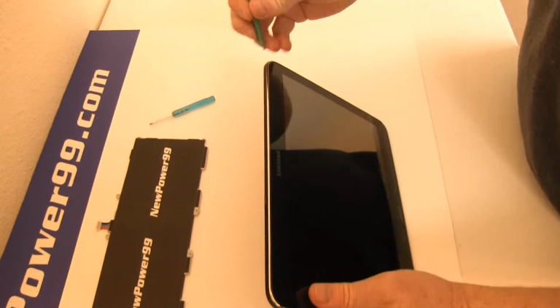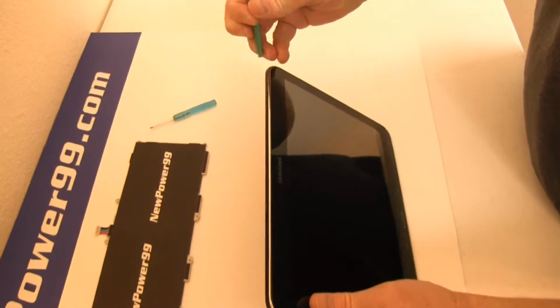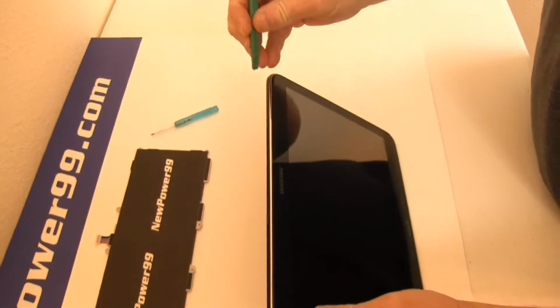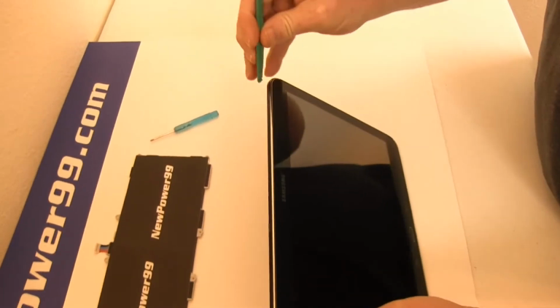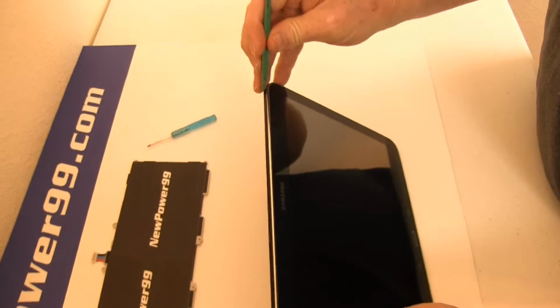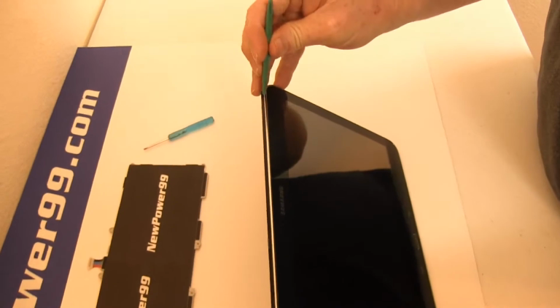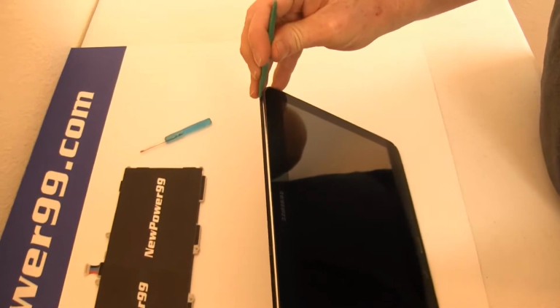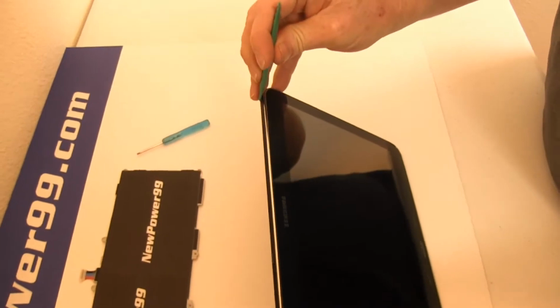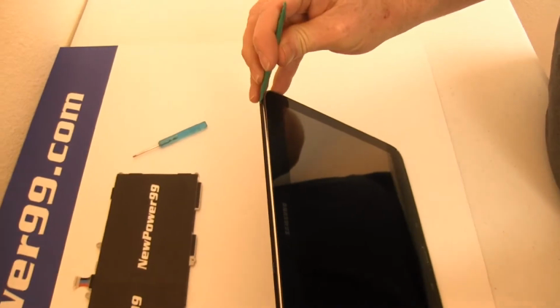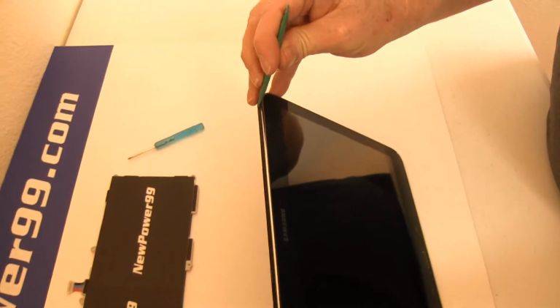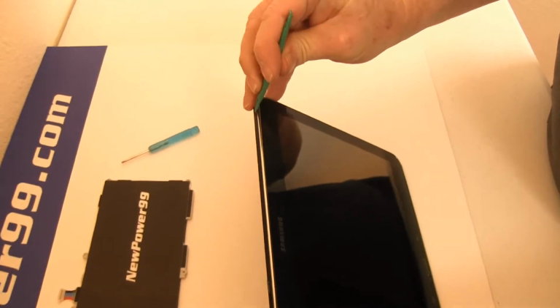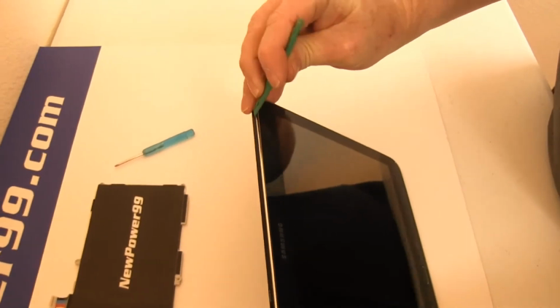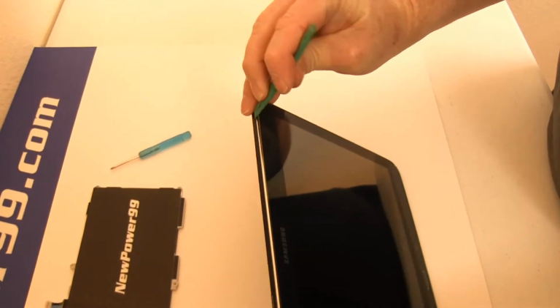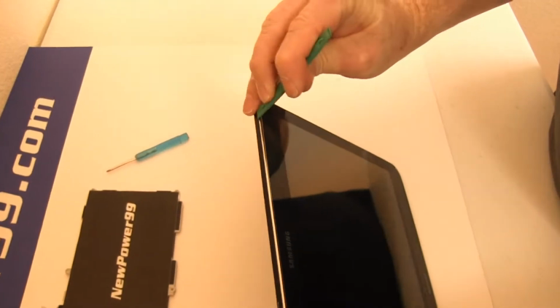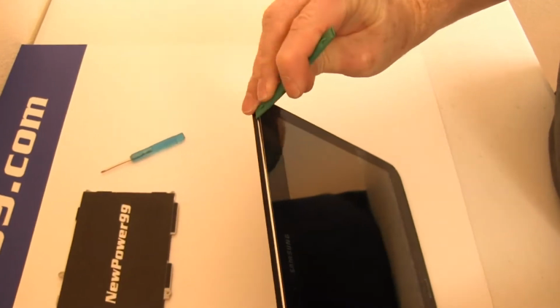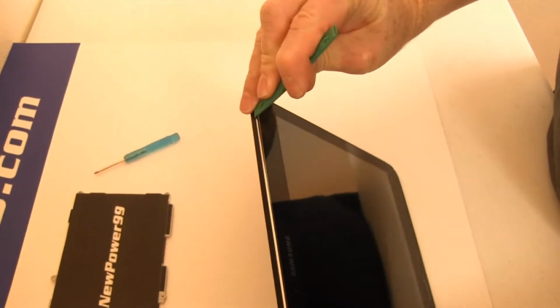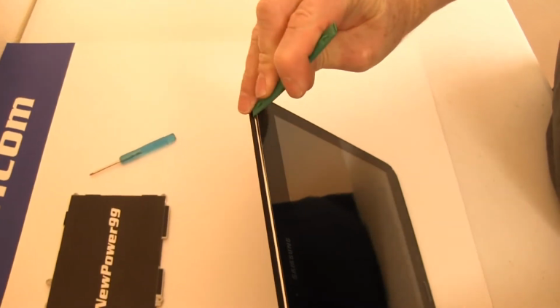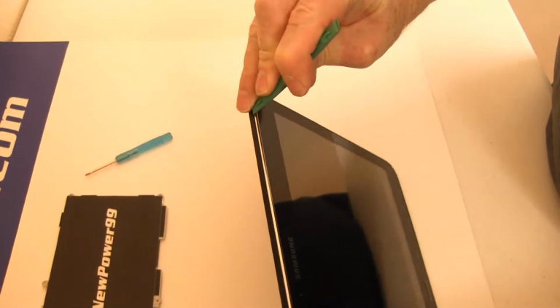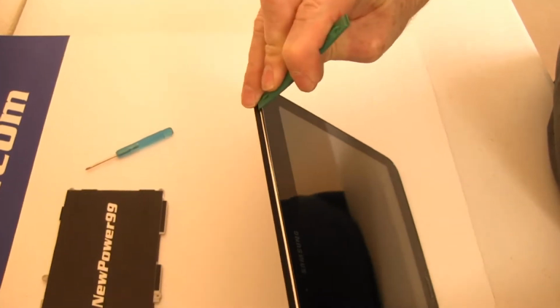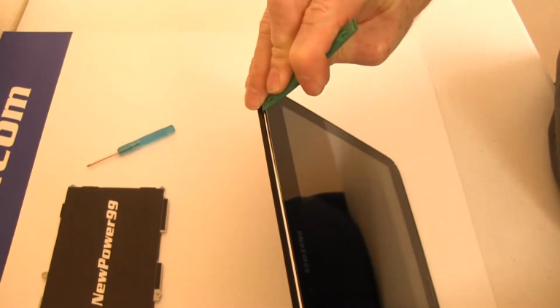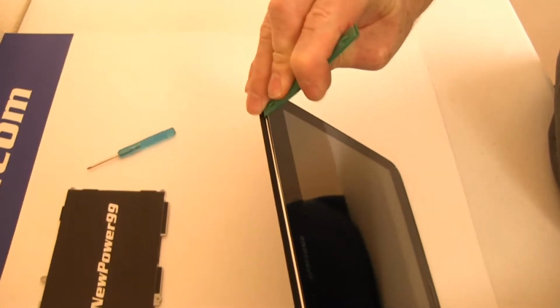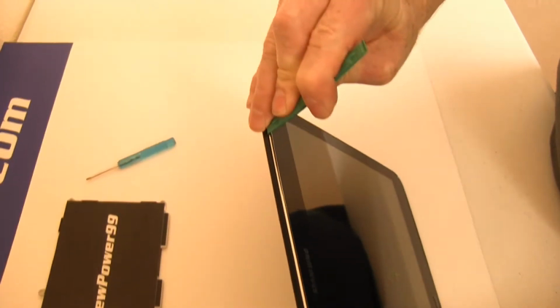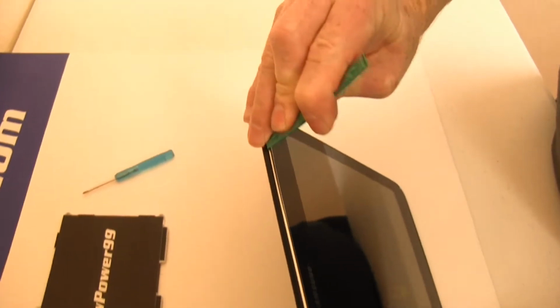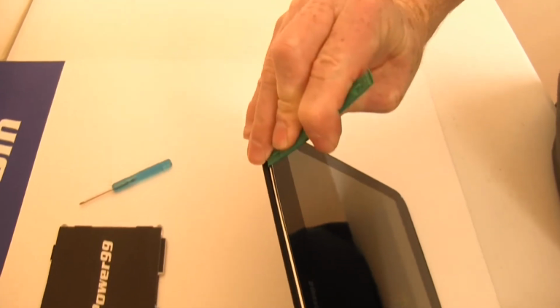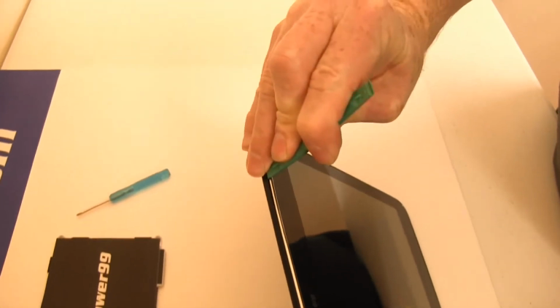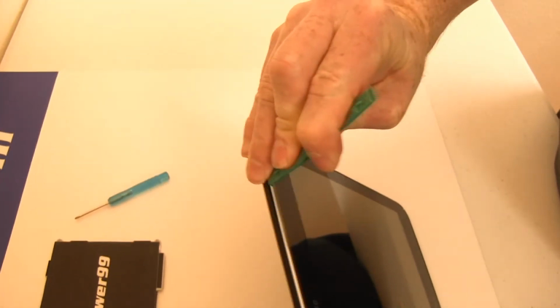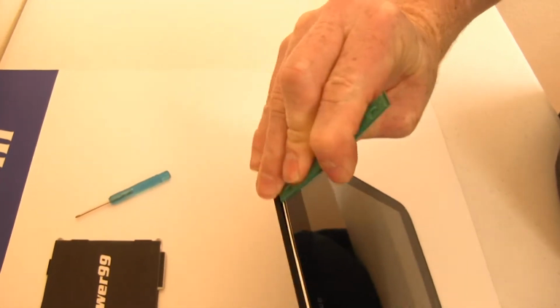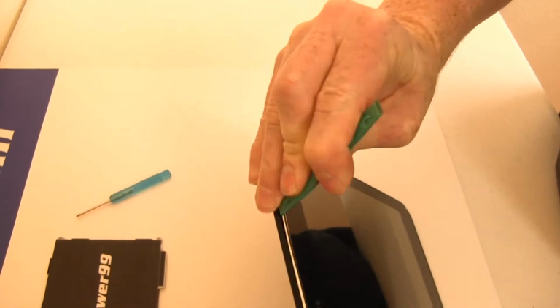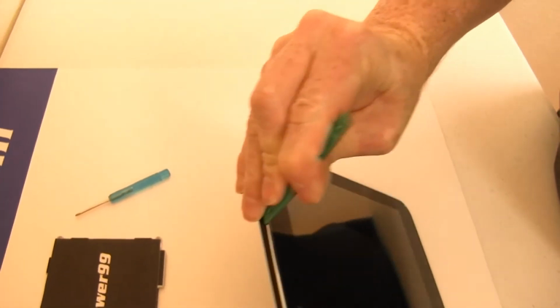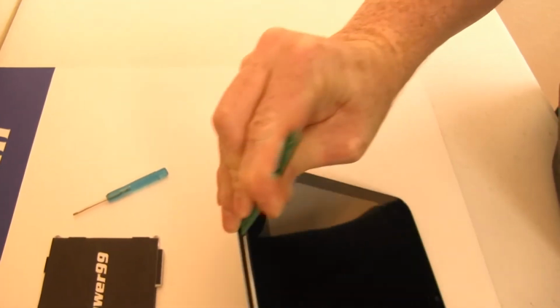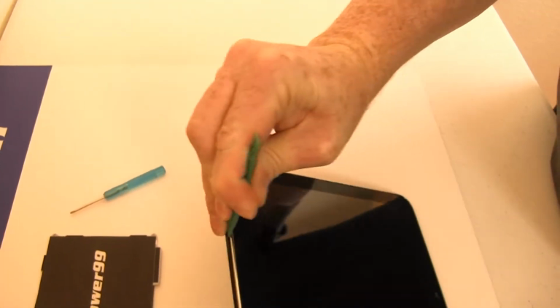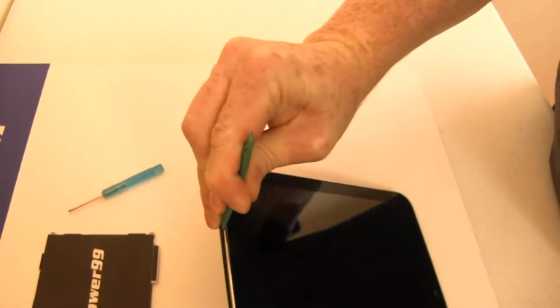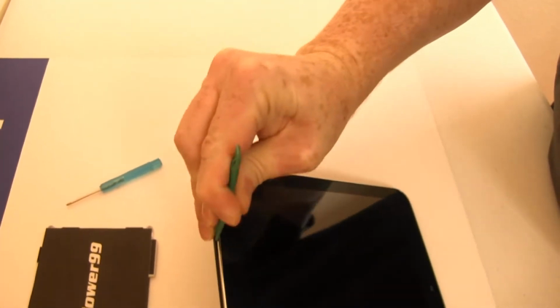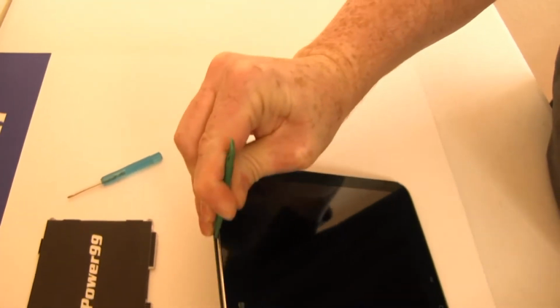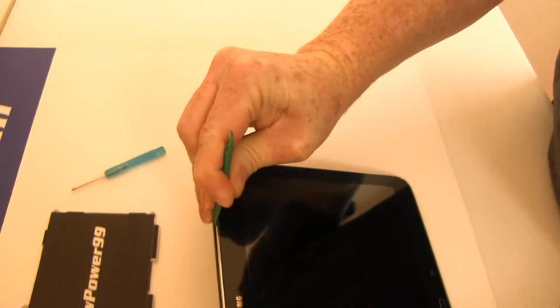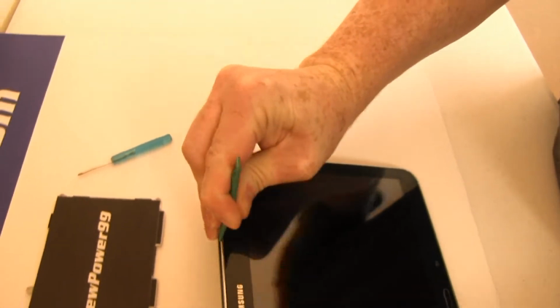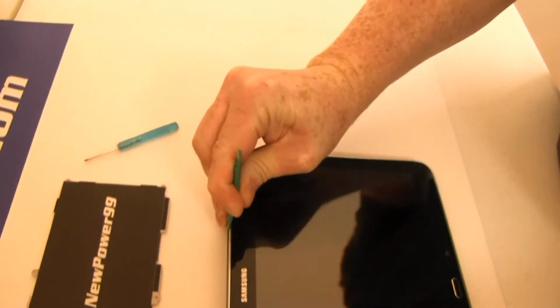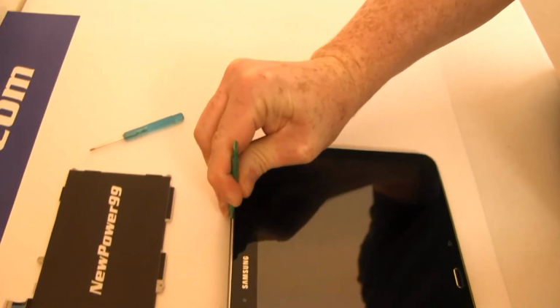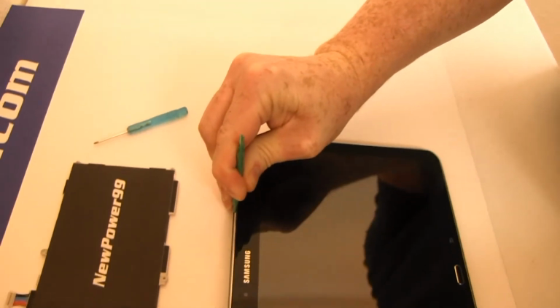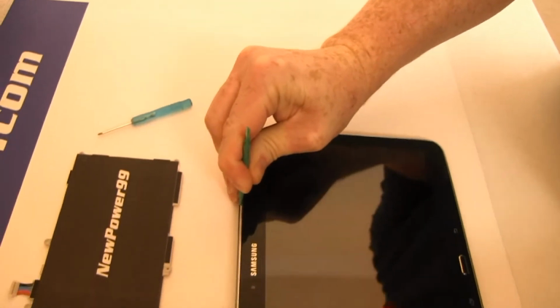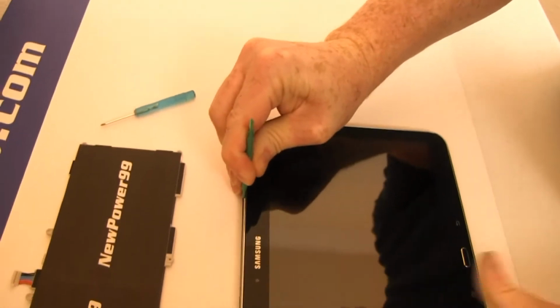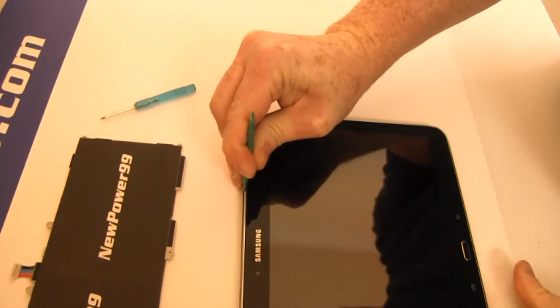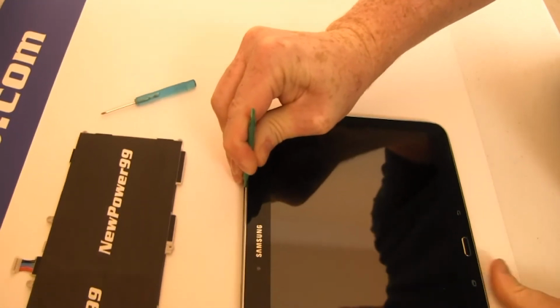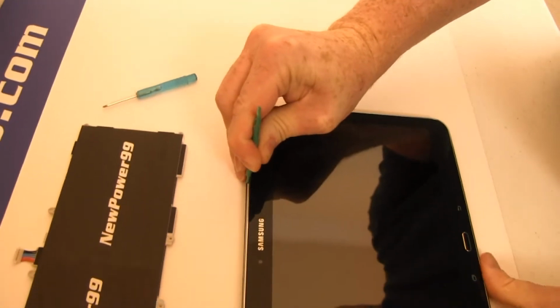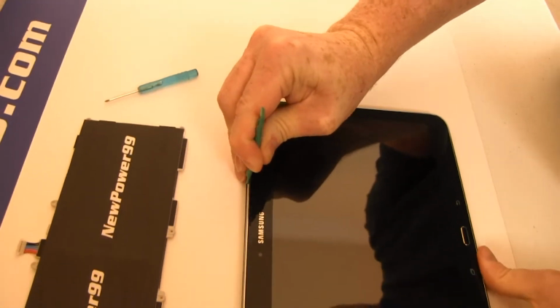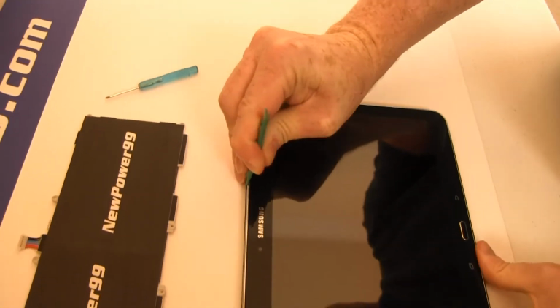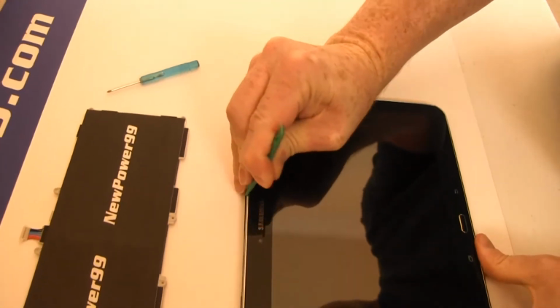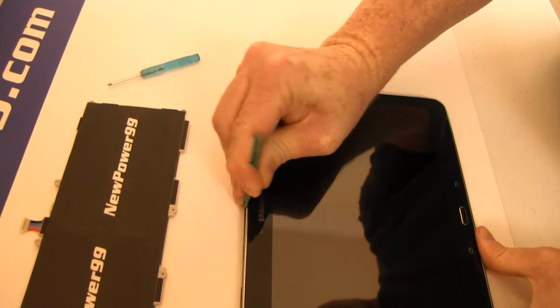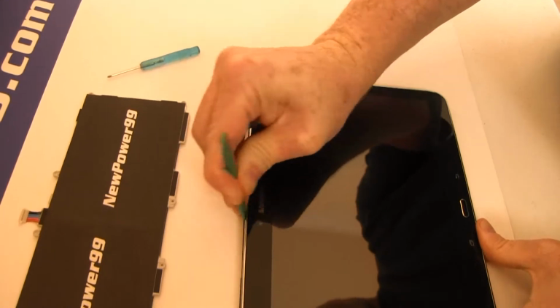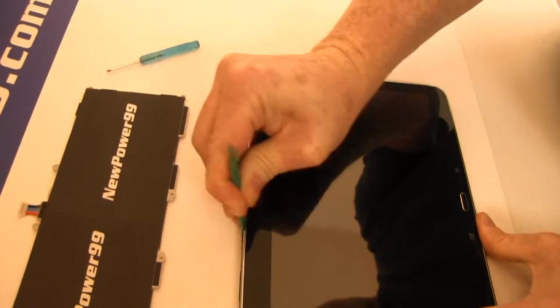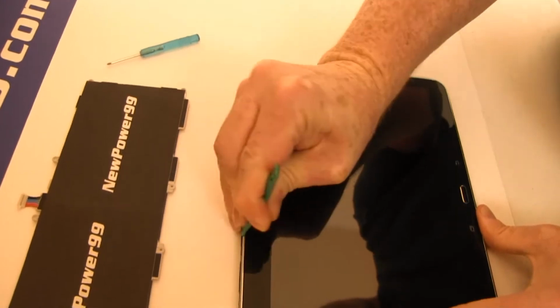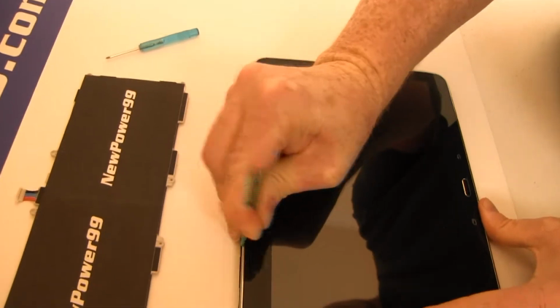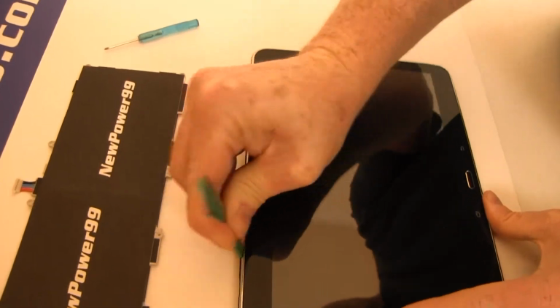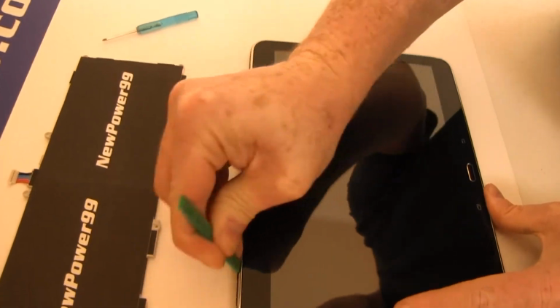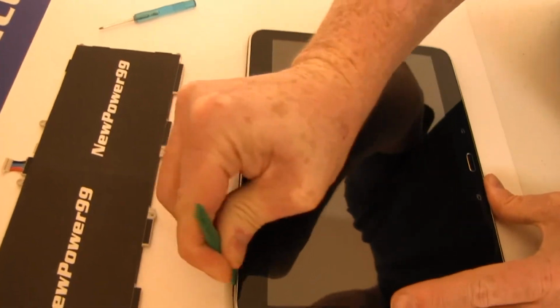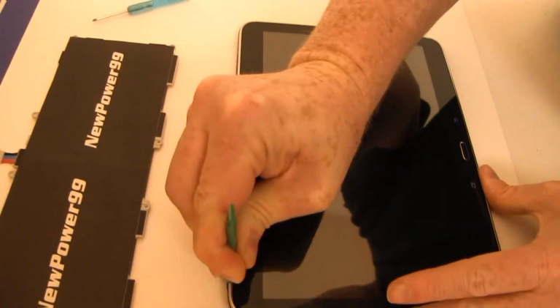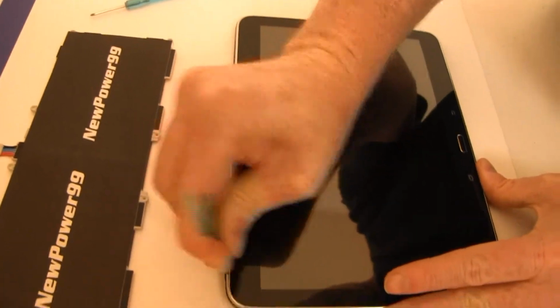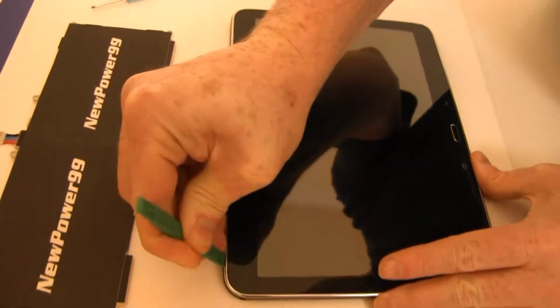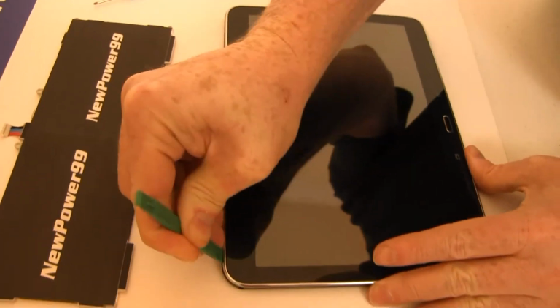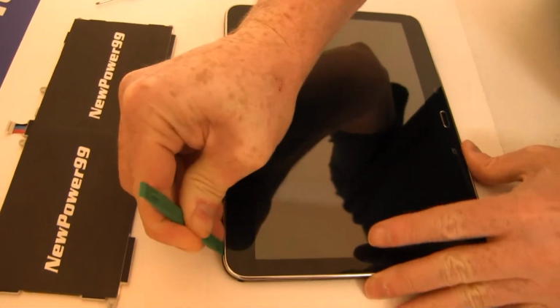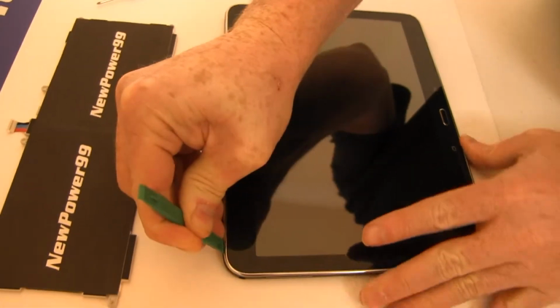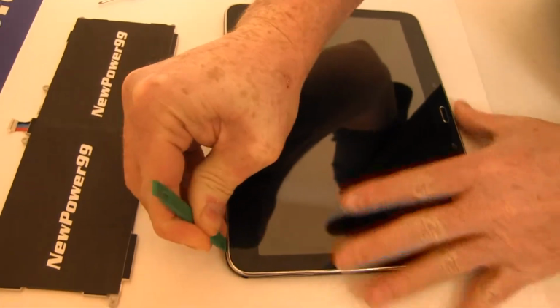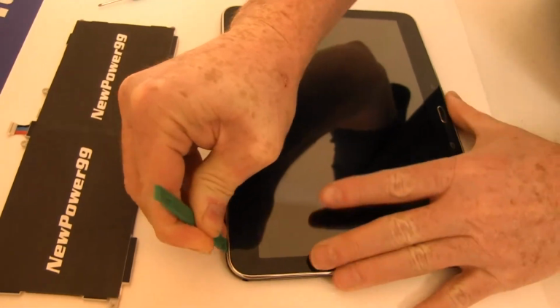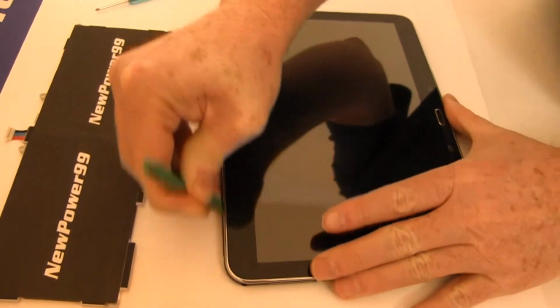Begin by using the special tool provided in your kit from NewPower99.com to carefully pry apart your Galaxy Tab 4.